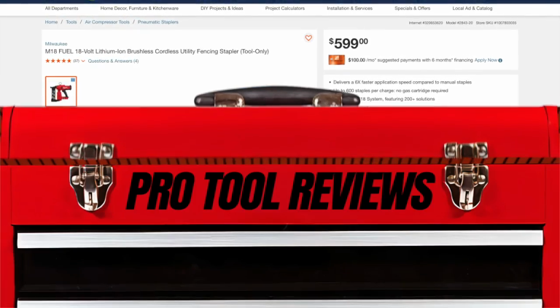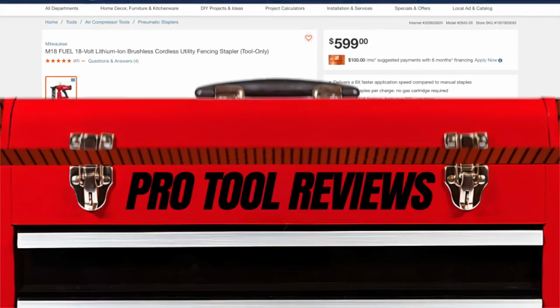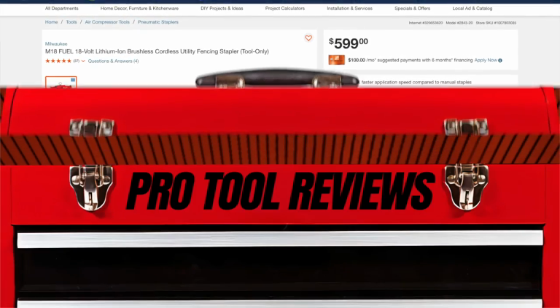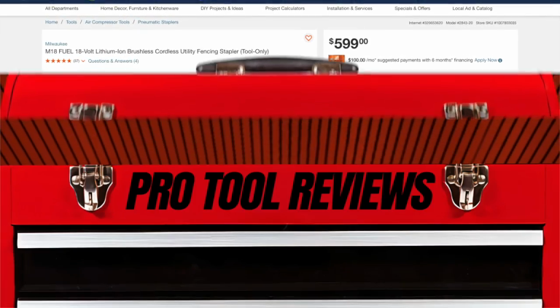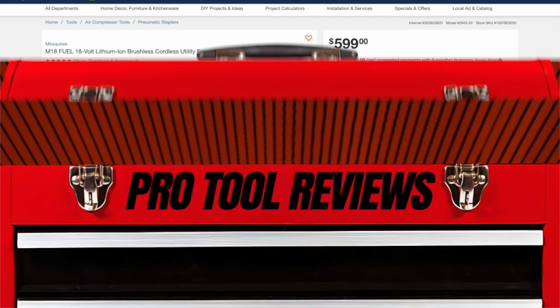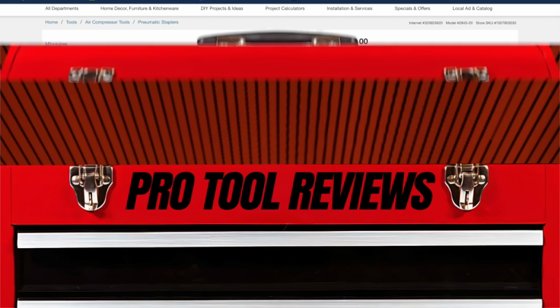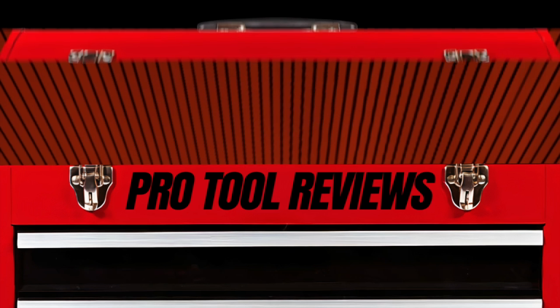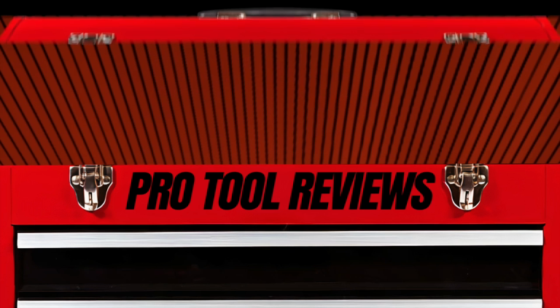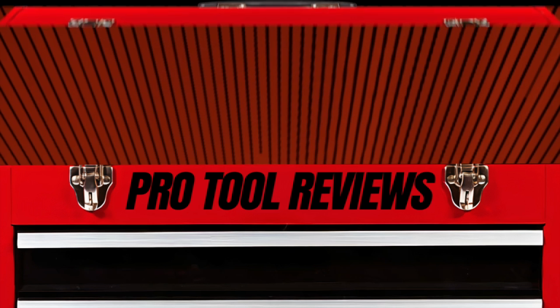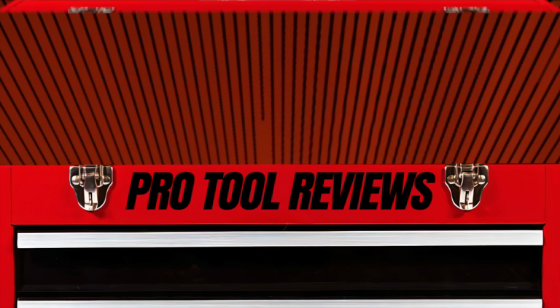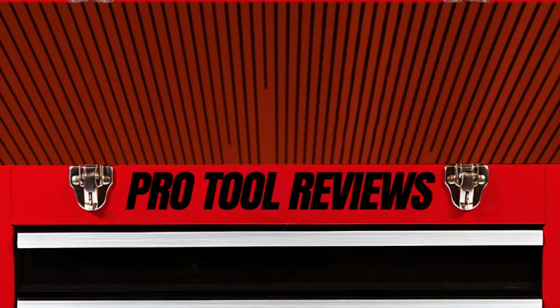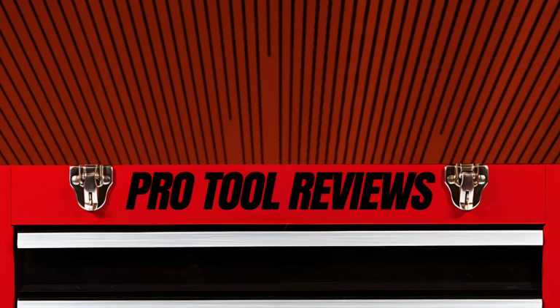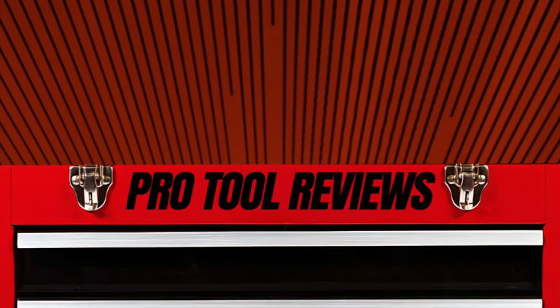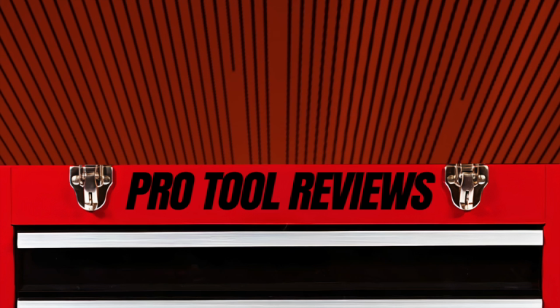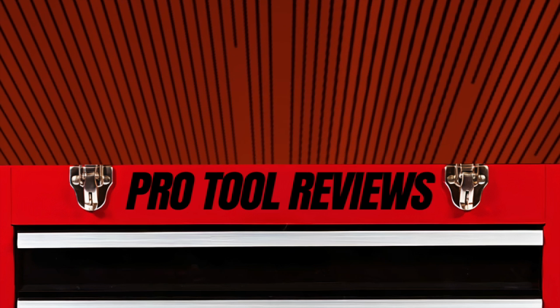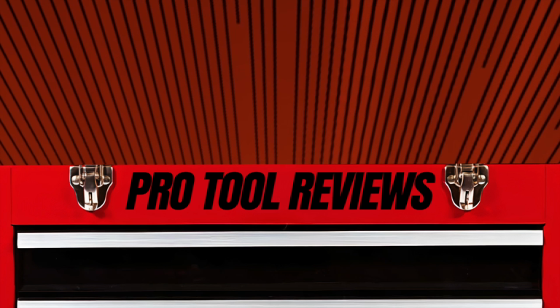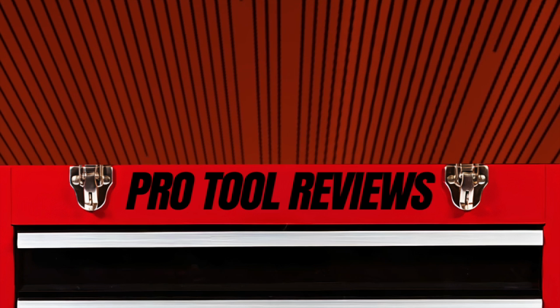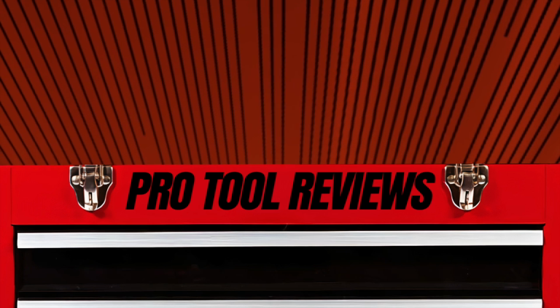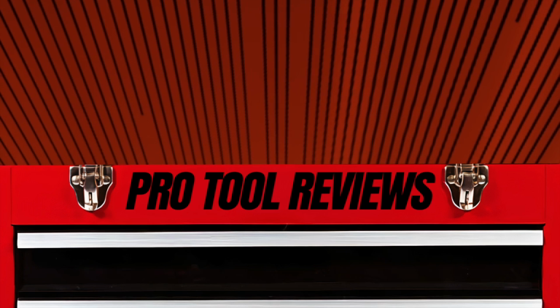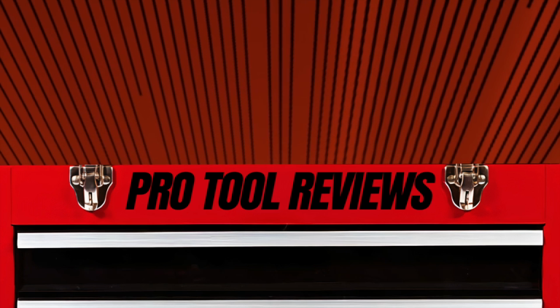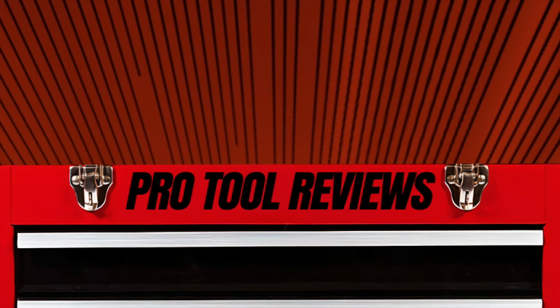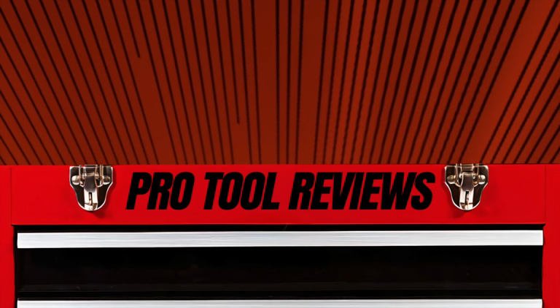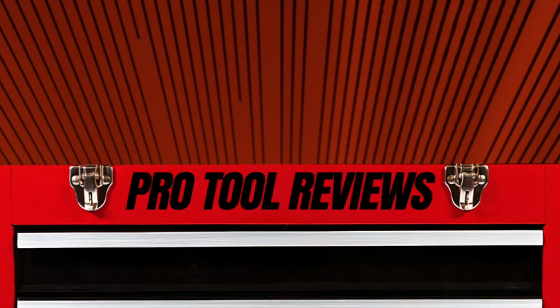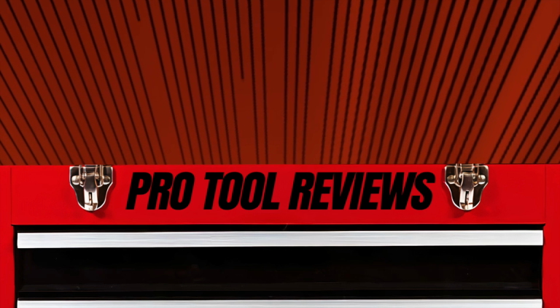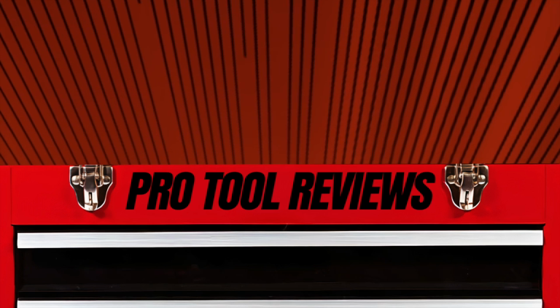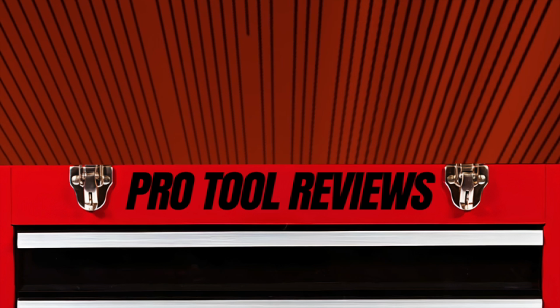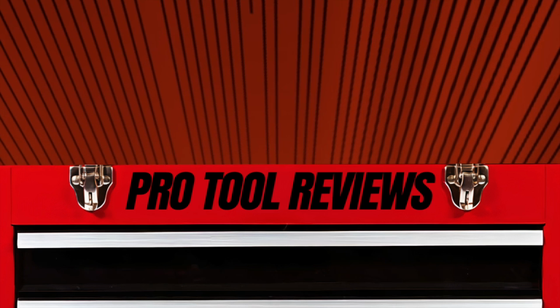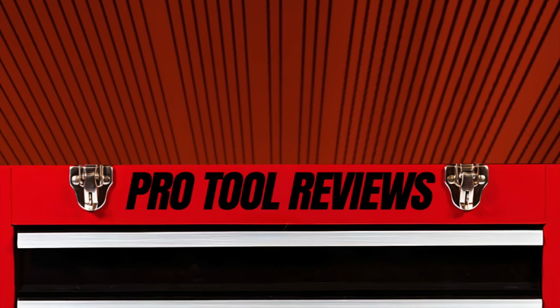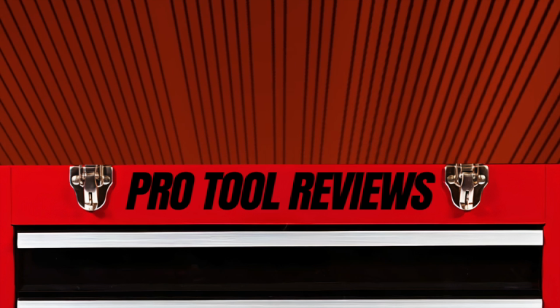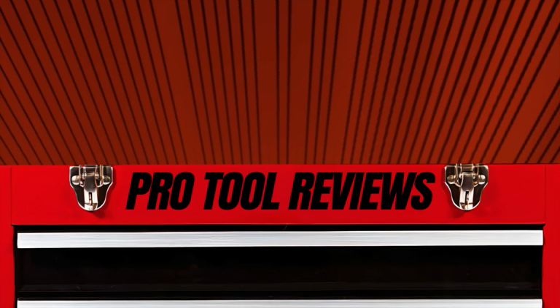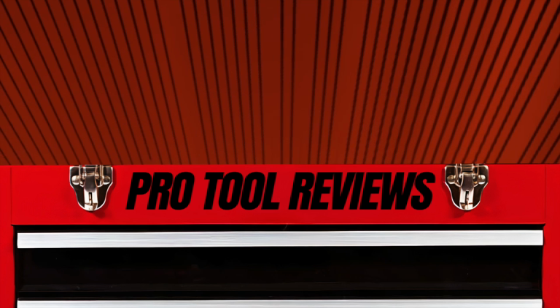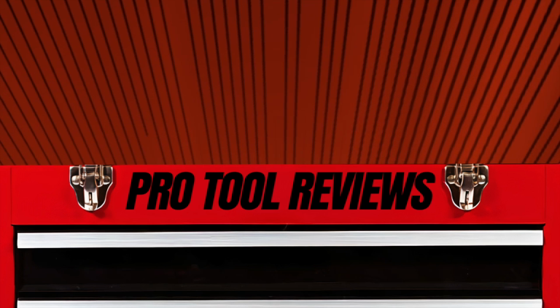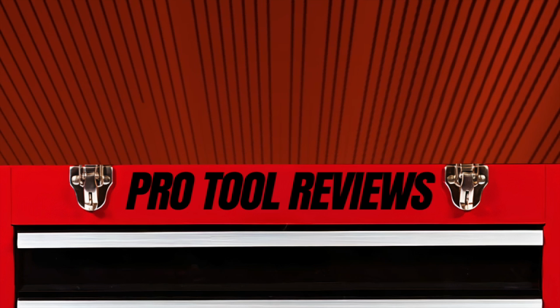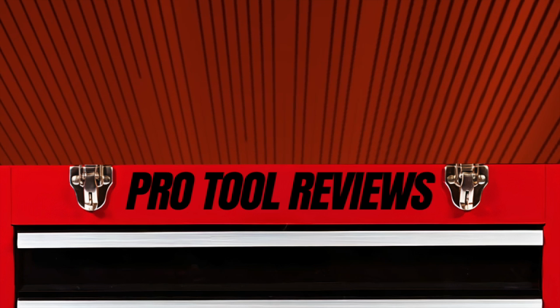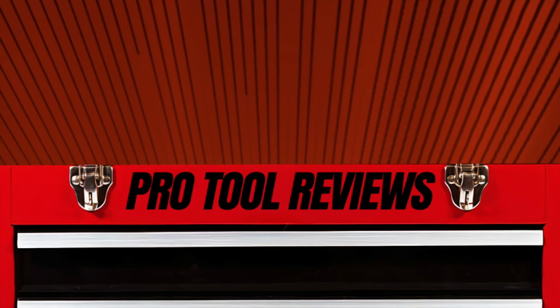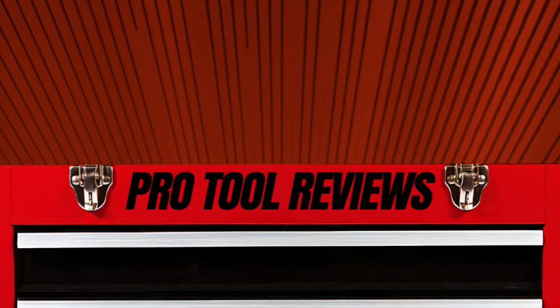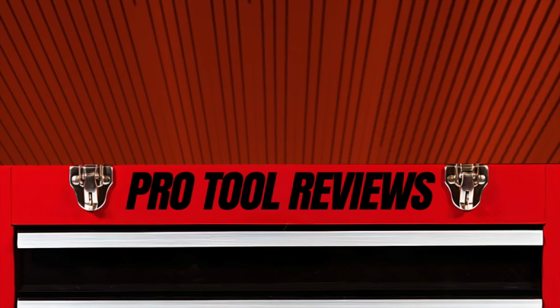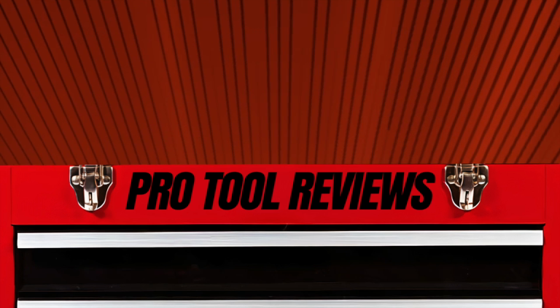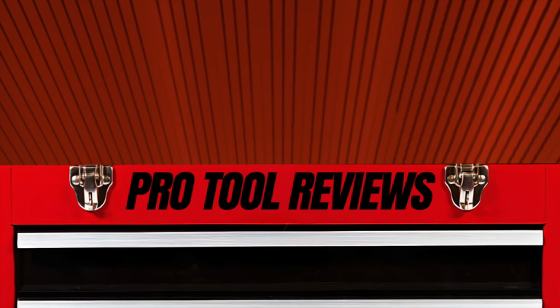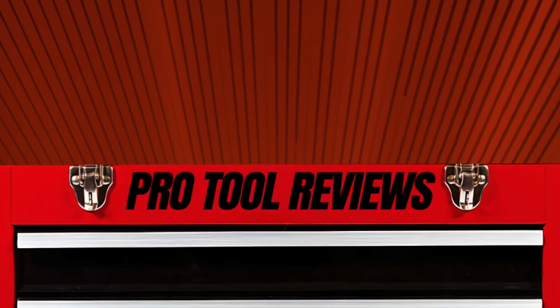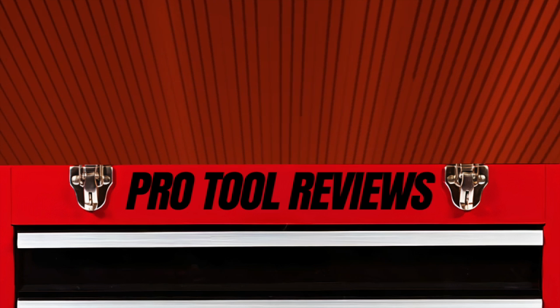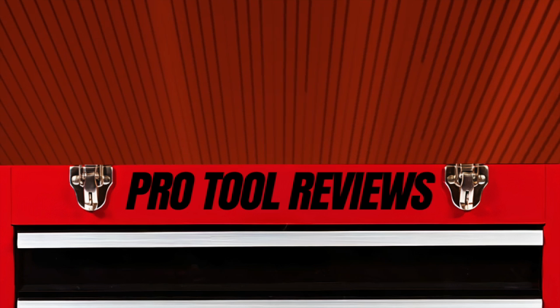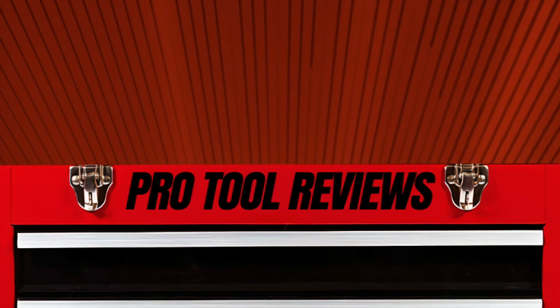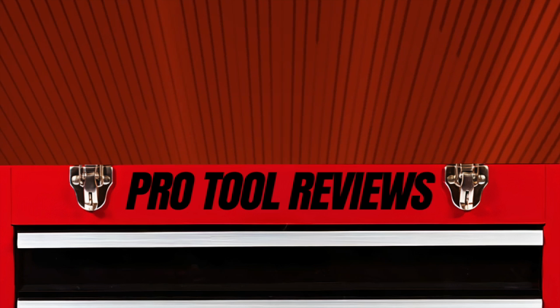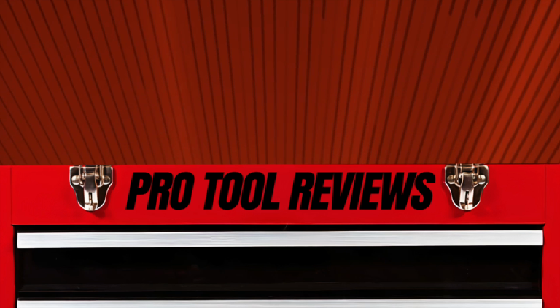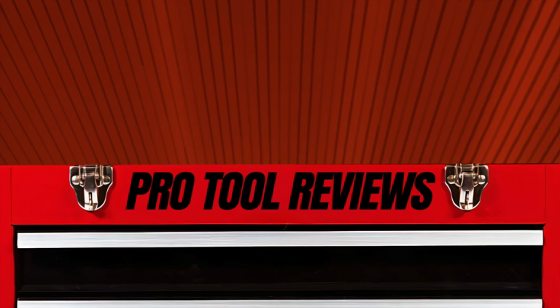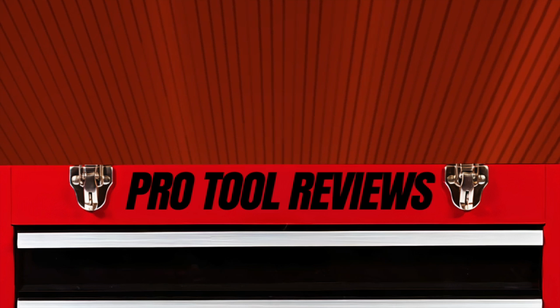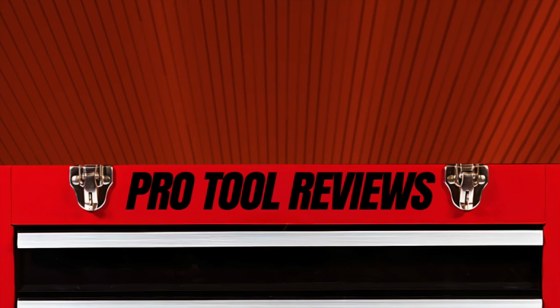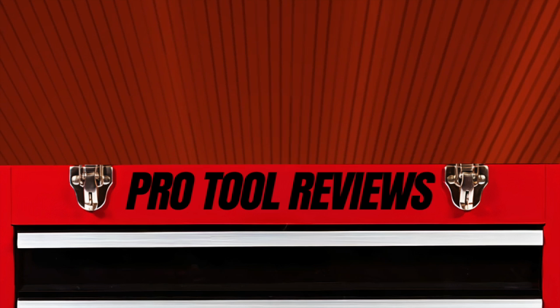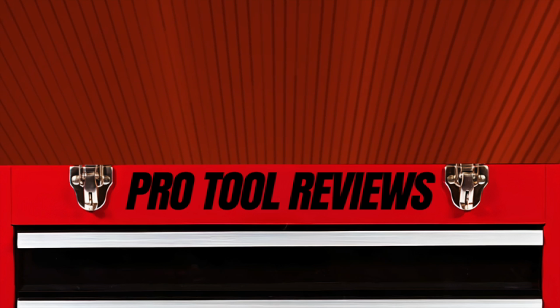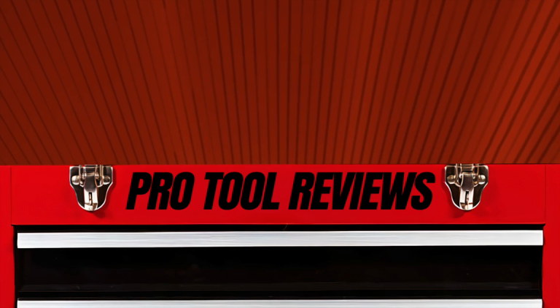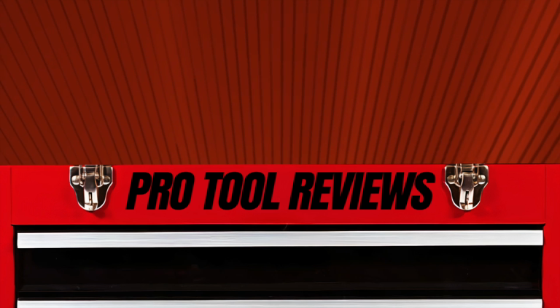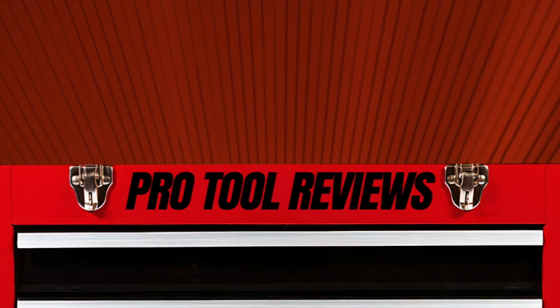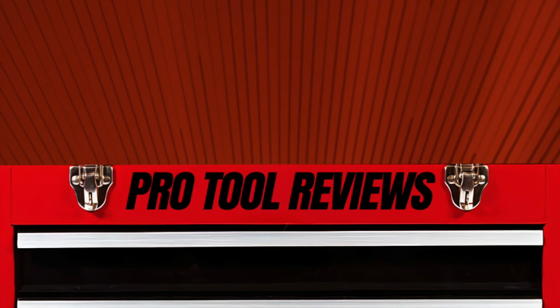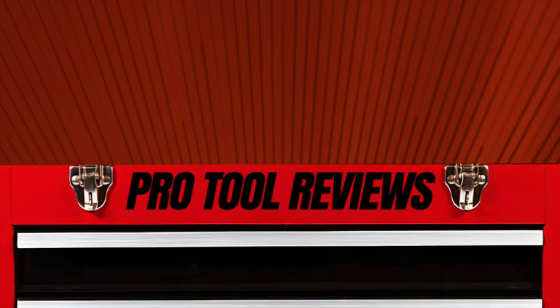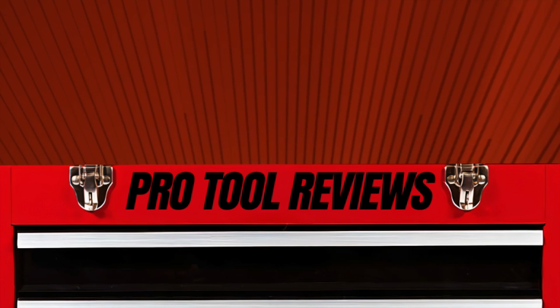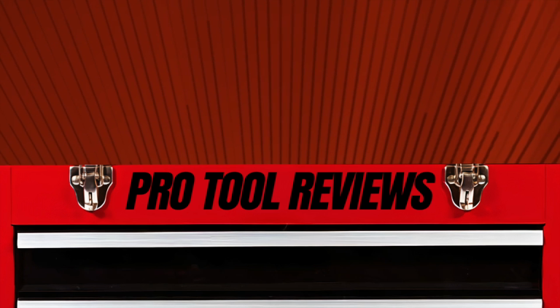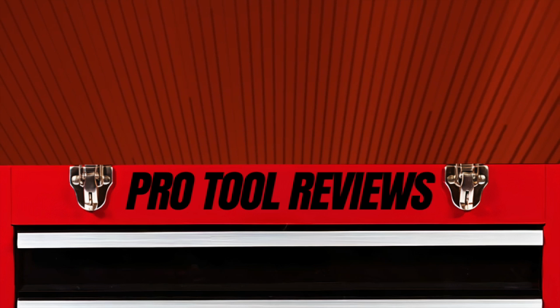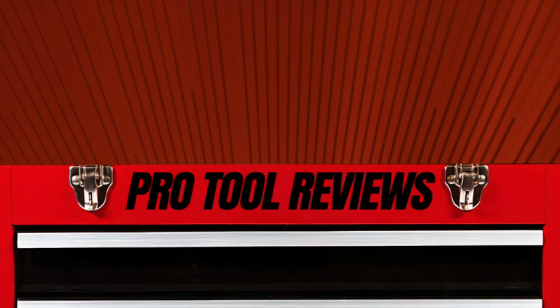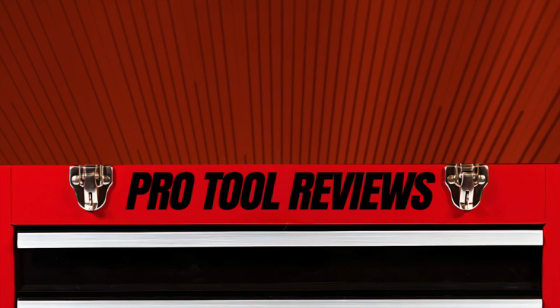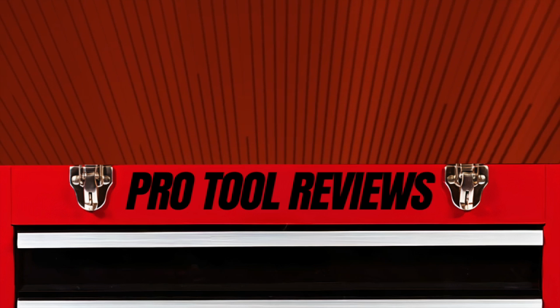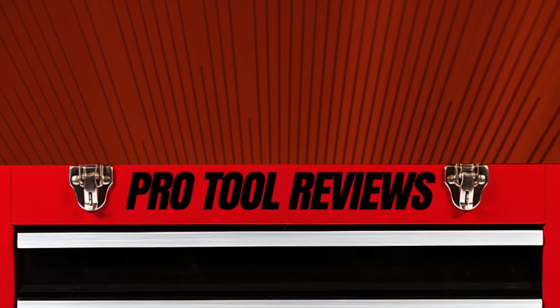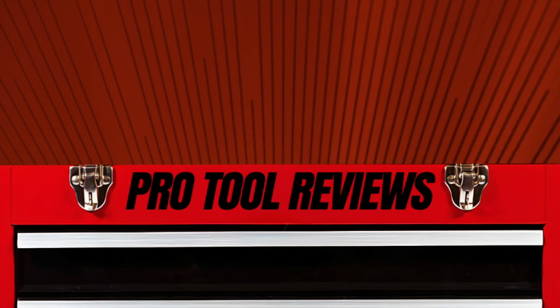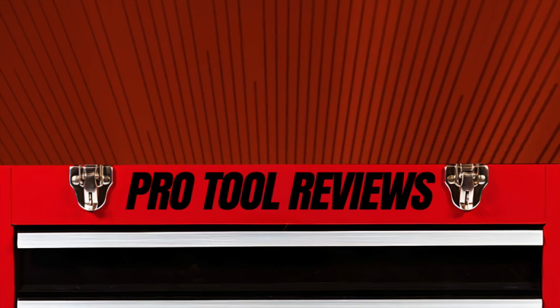If you have any questions about this utility fencing stapler, leave them in the comments below. If you want to know more, check out our full written review in the description.